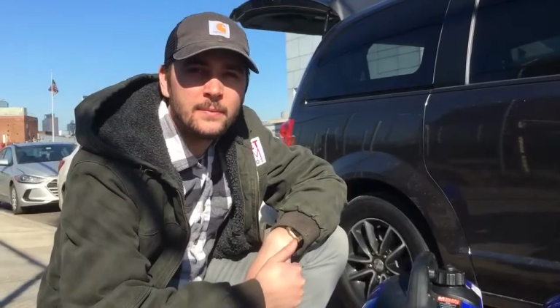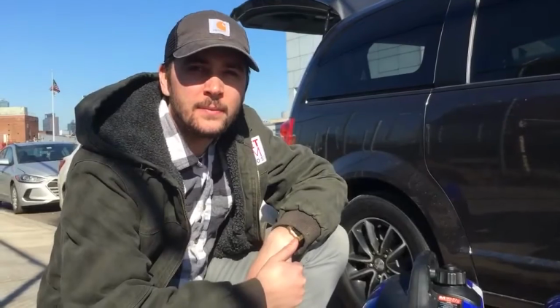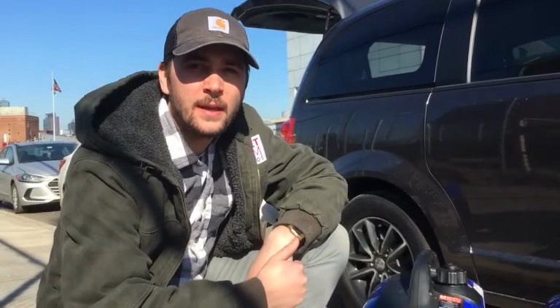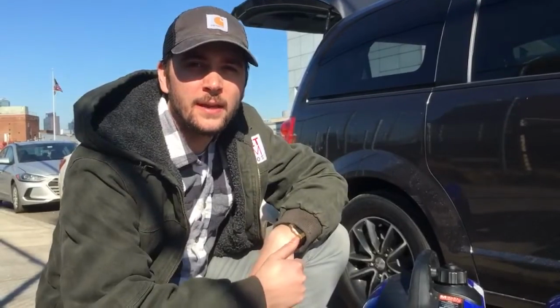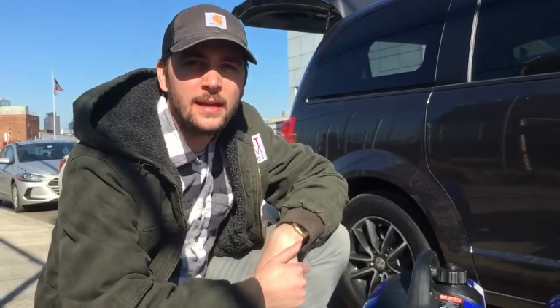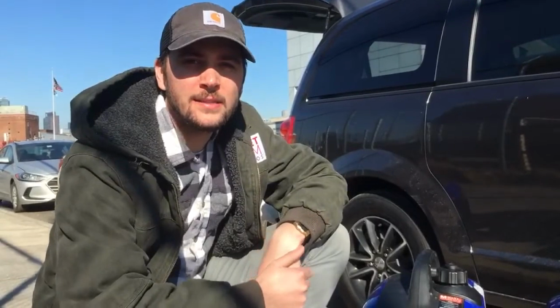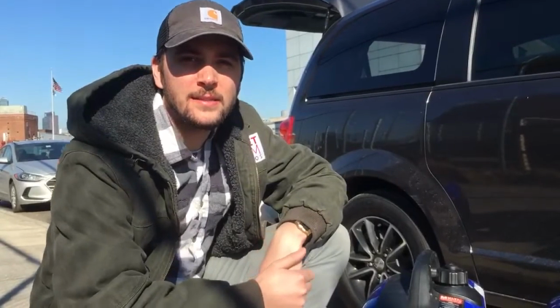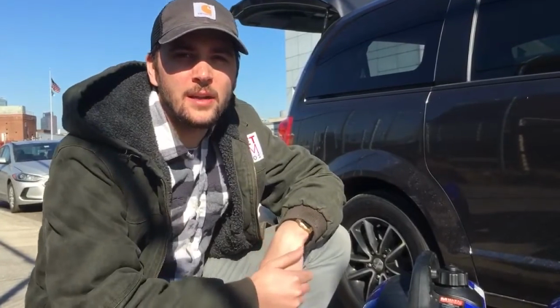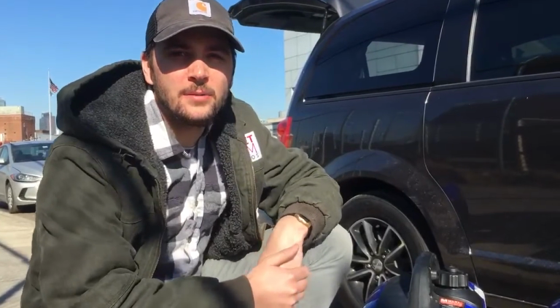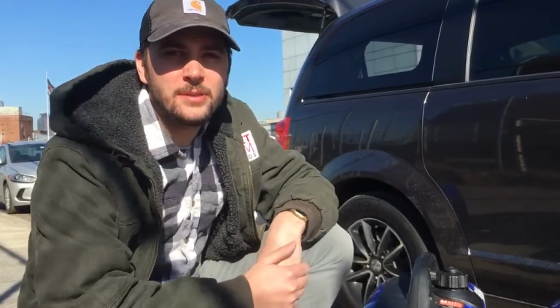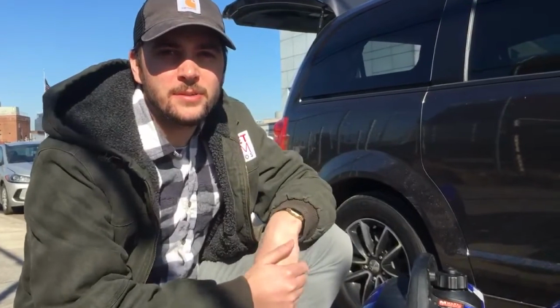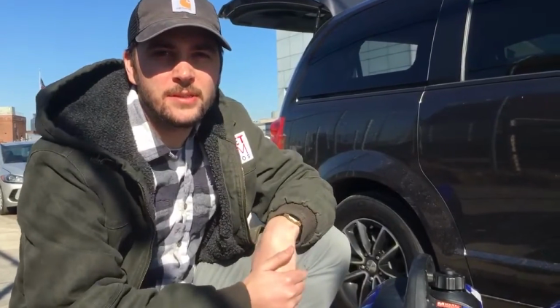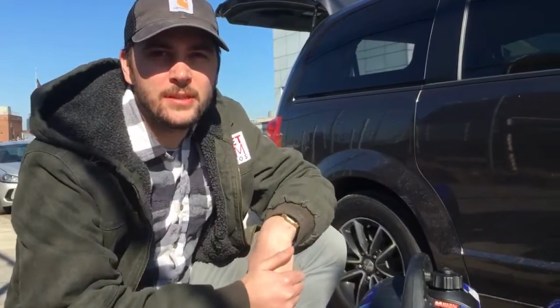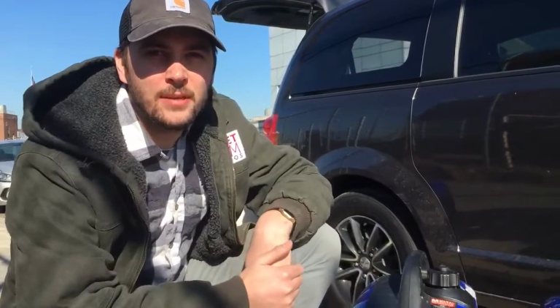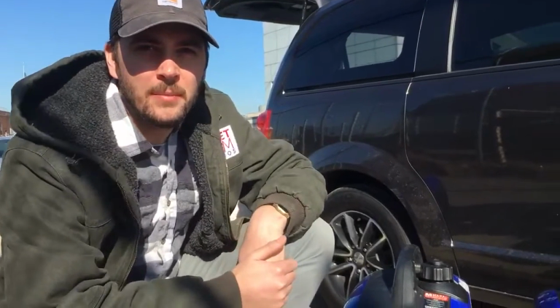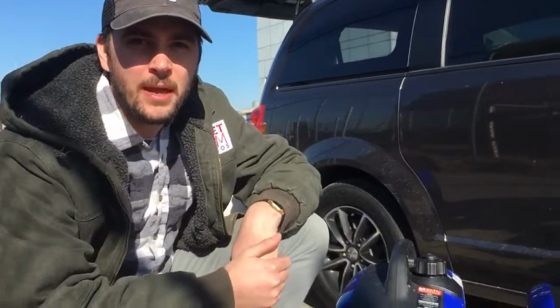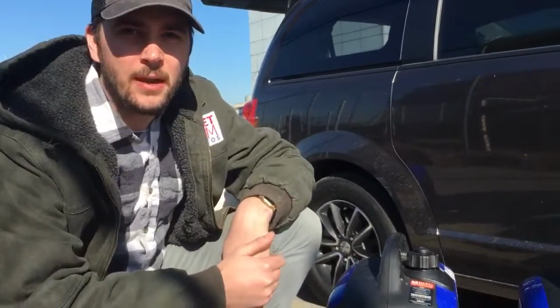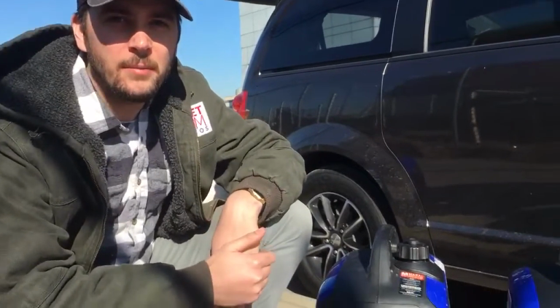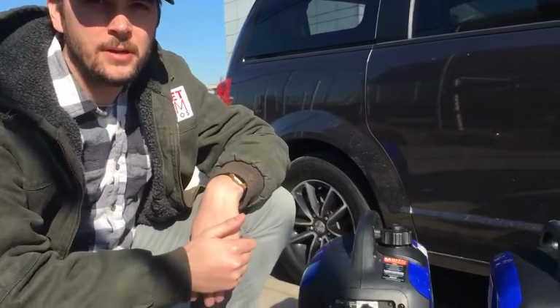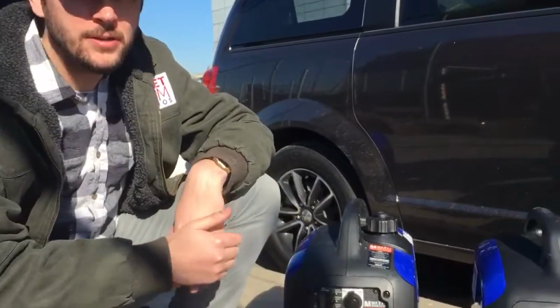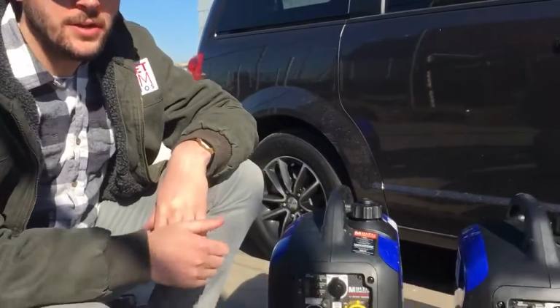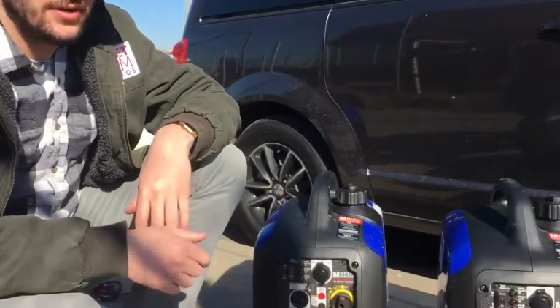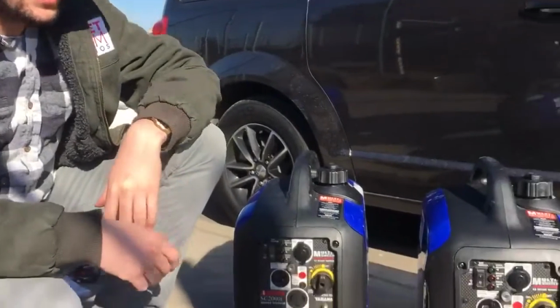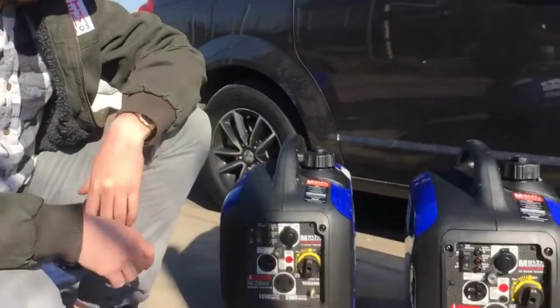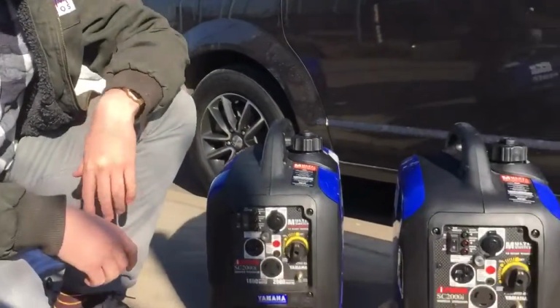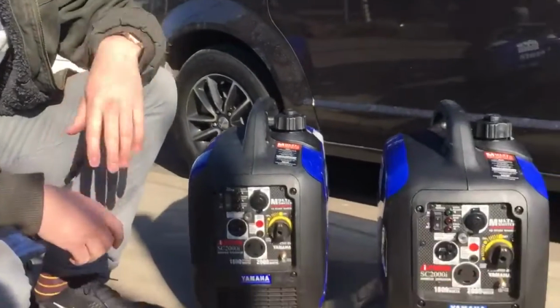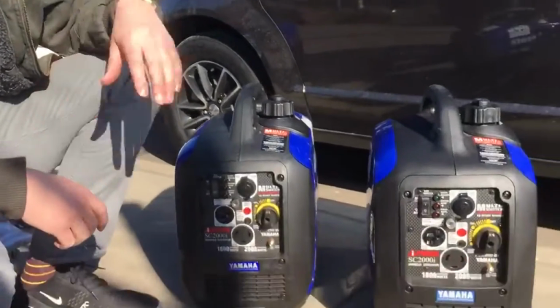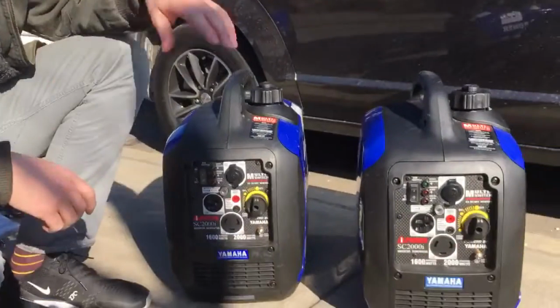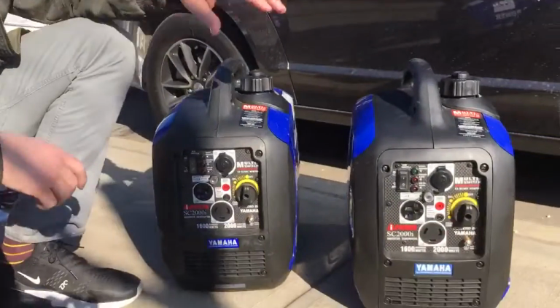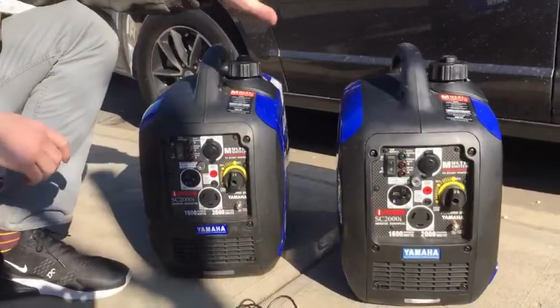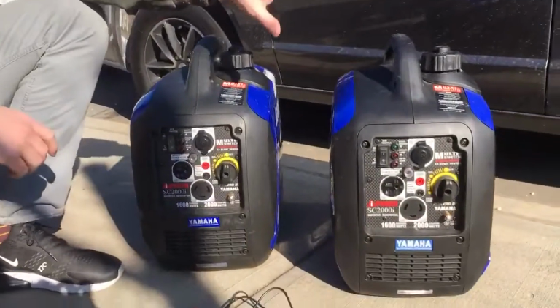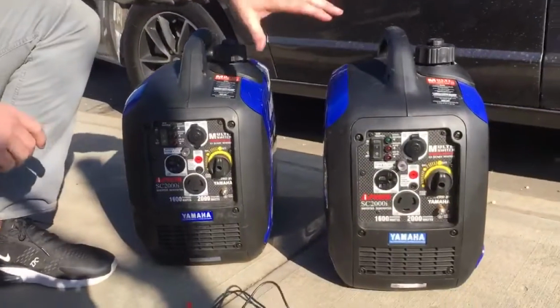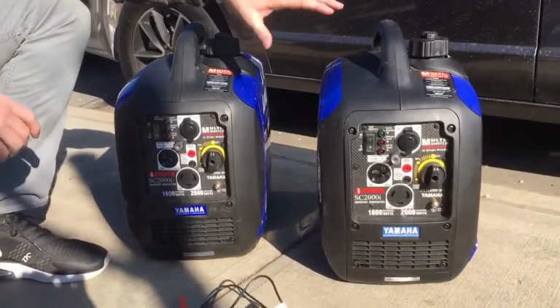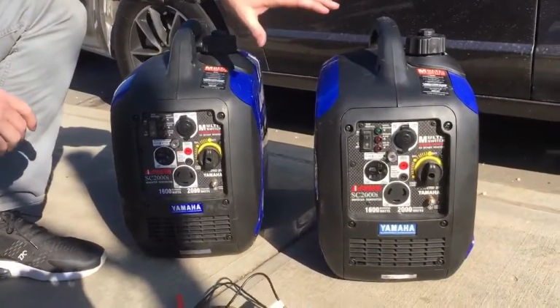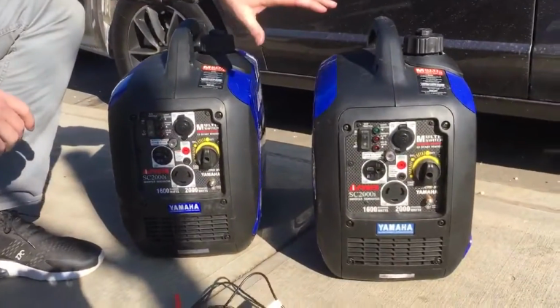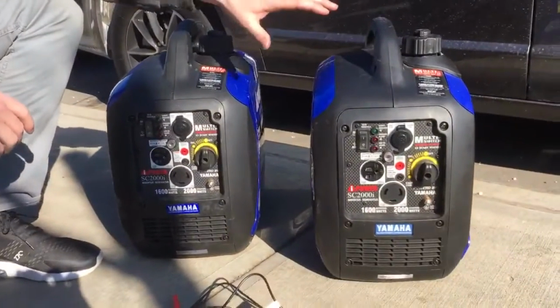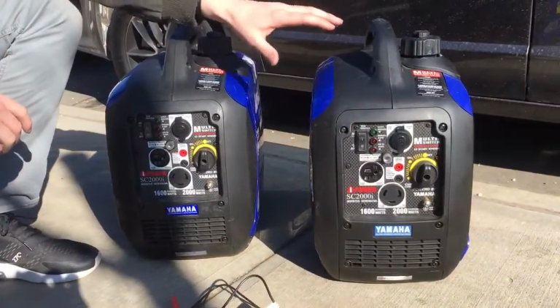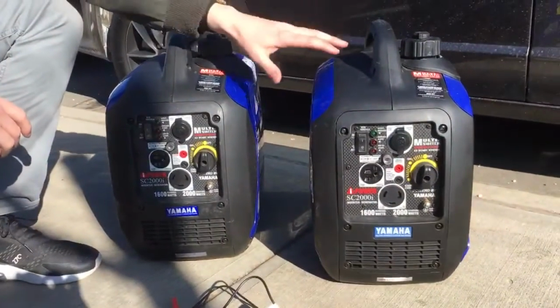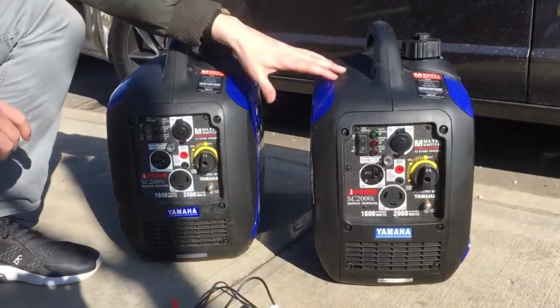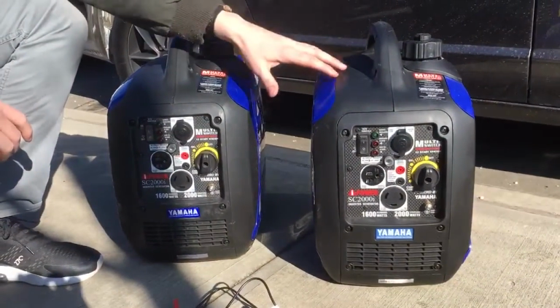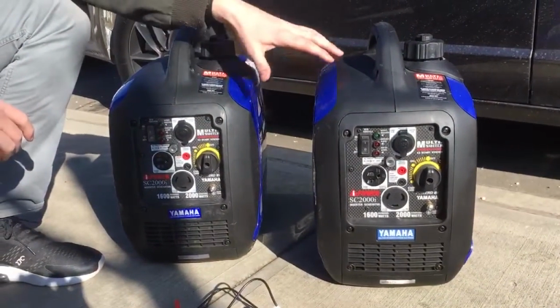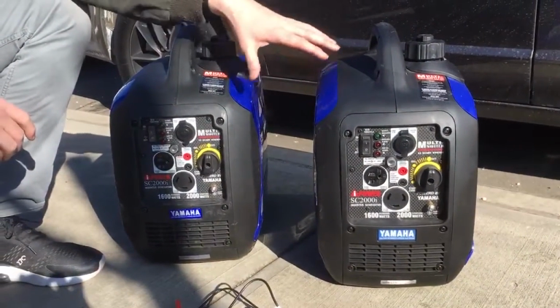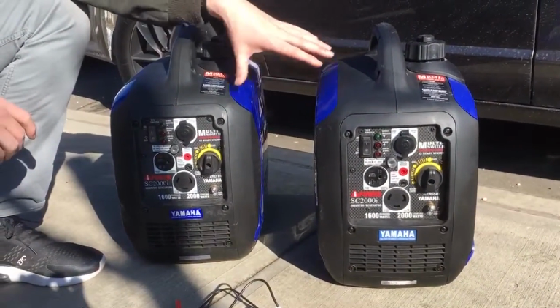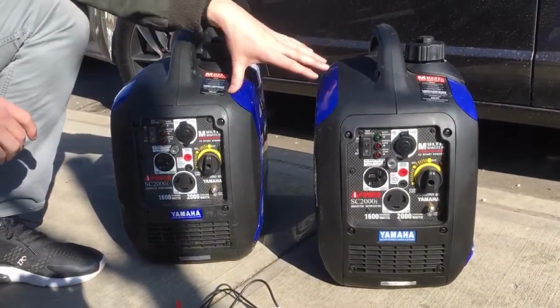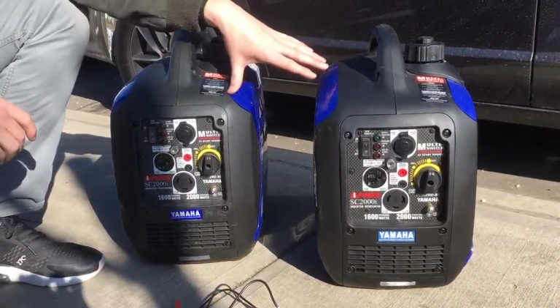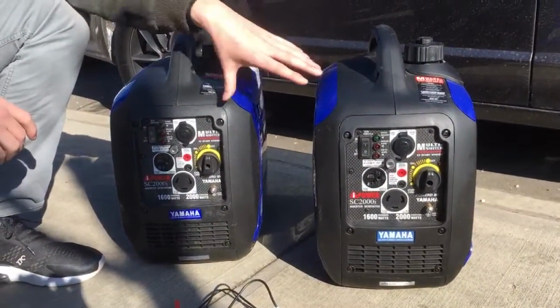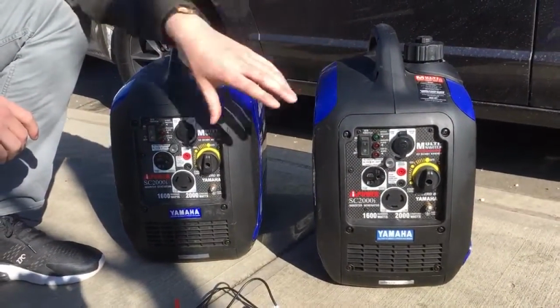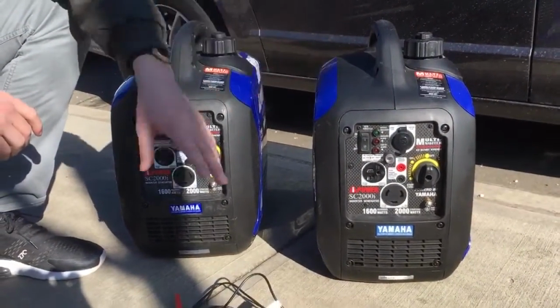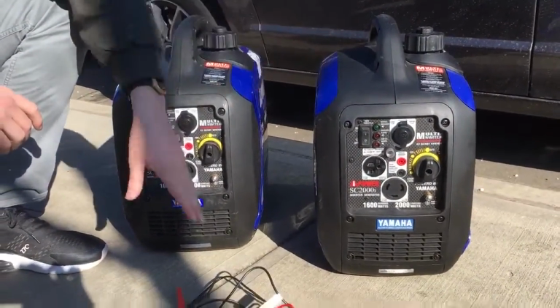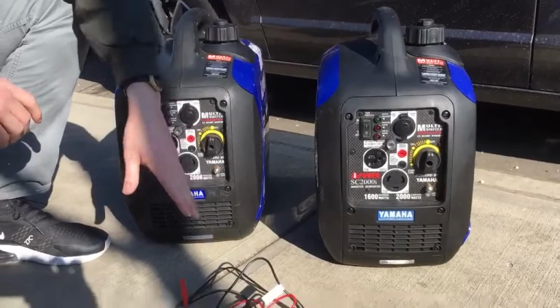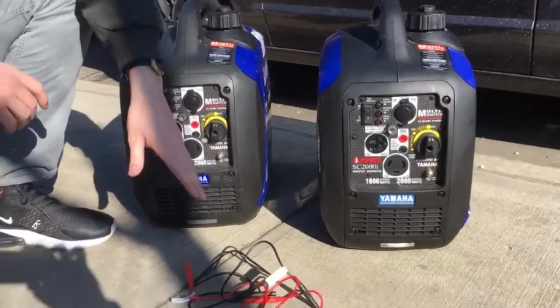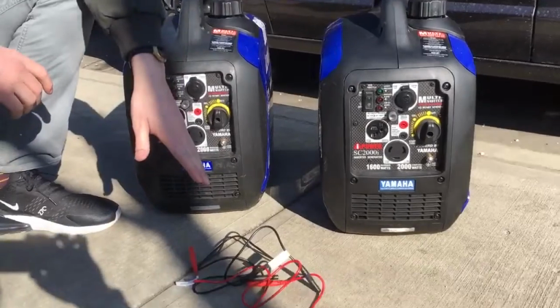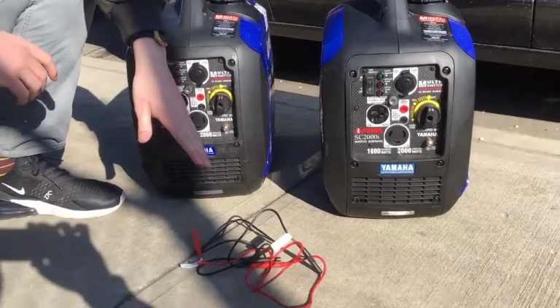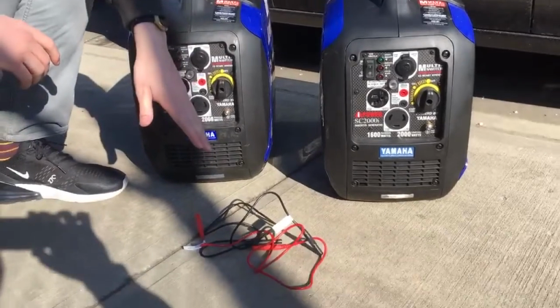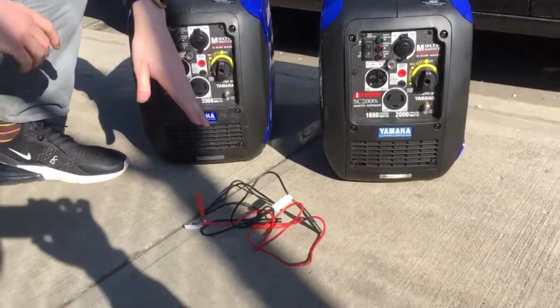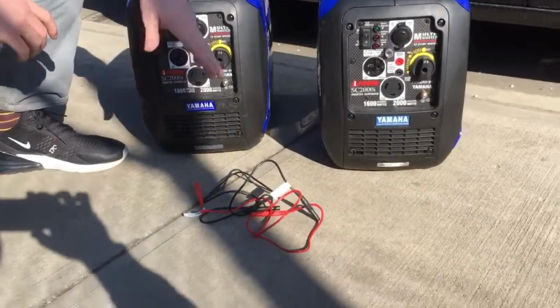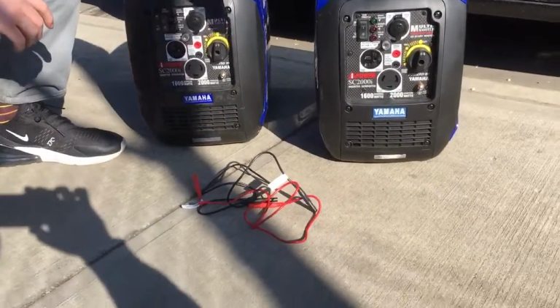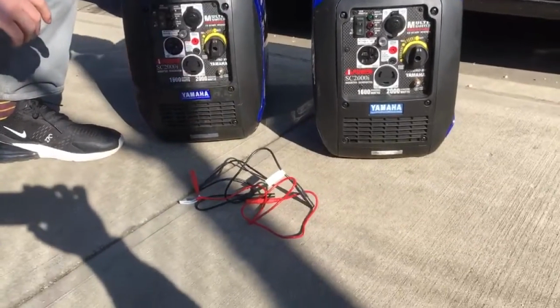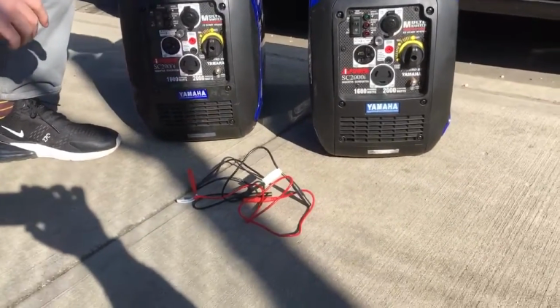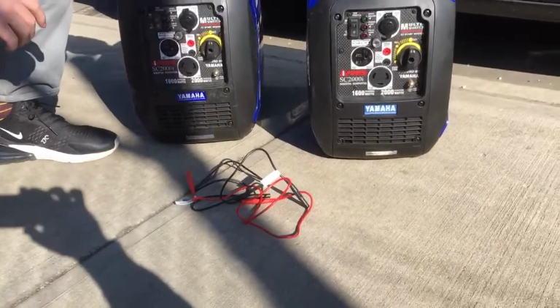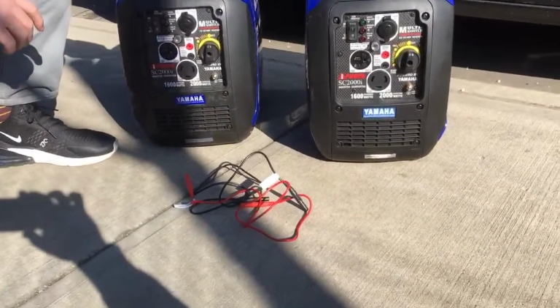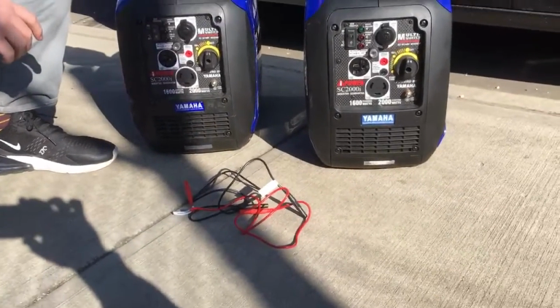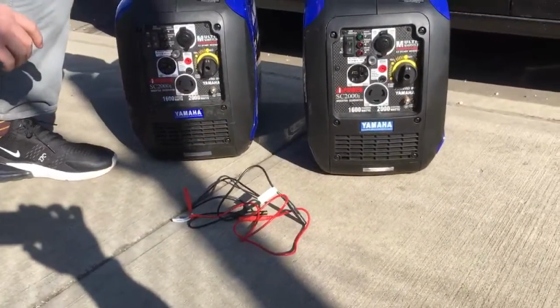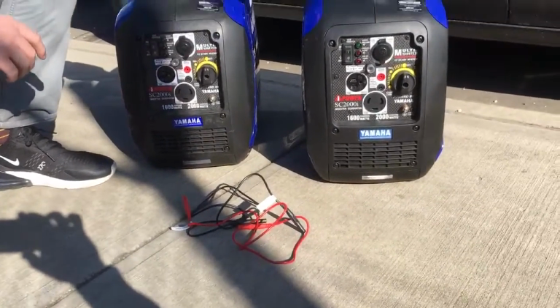Hey guys, Colin with Street Team, and I'm going to show you how to connect two generators using parallel cables to double your output.